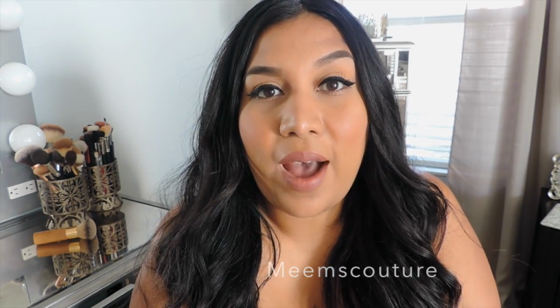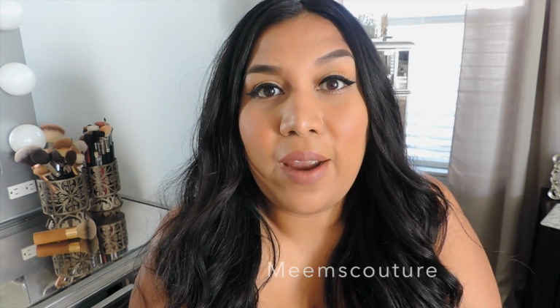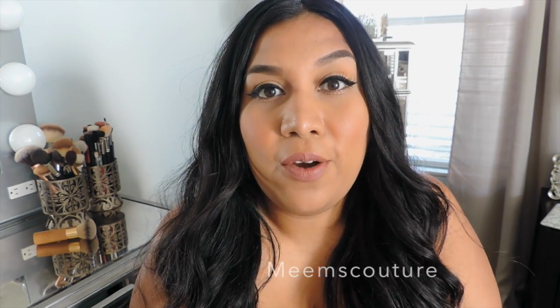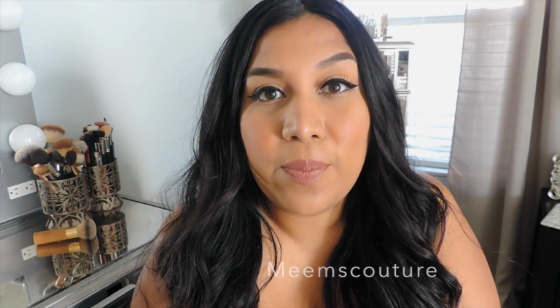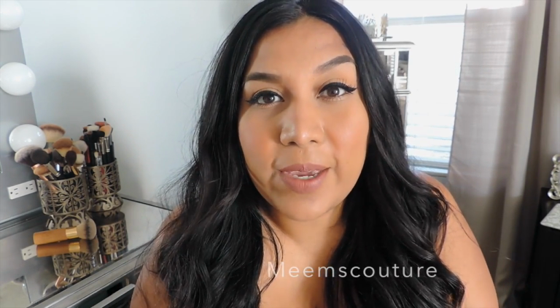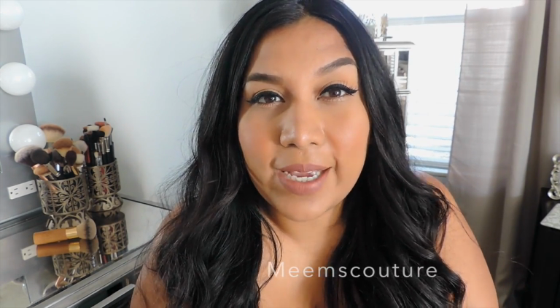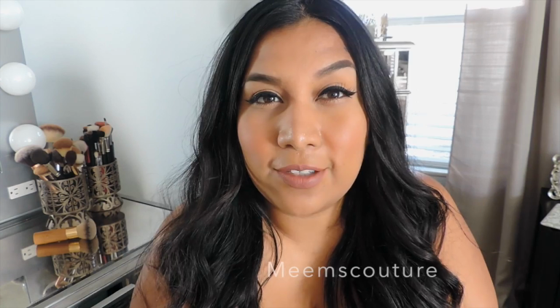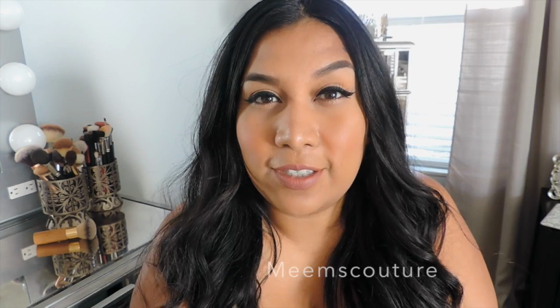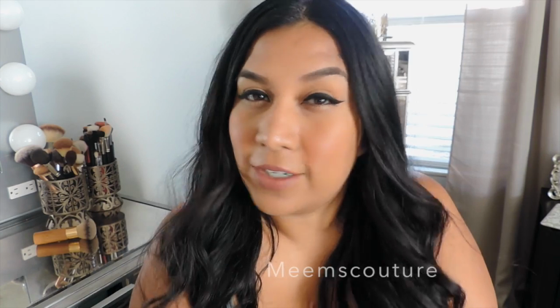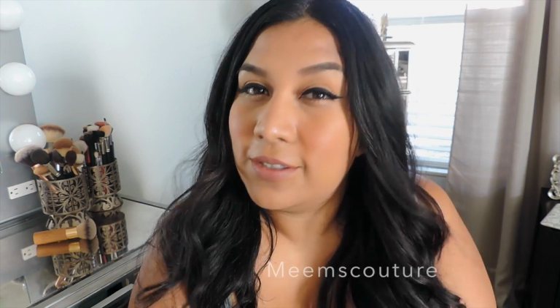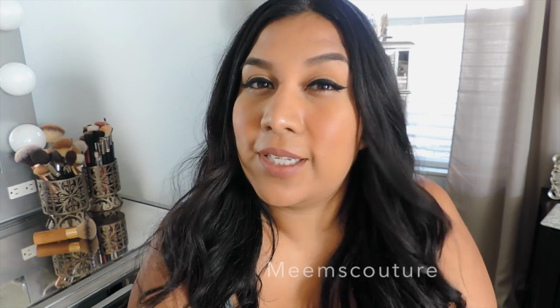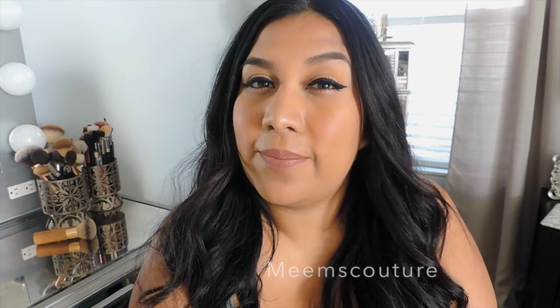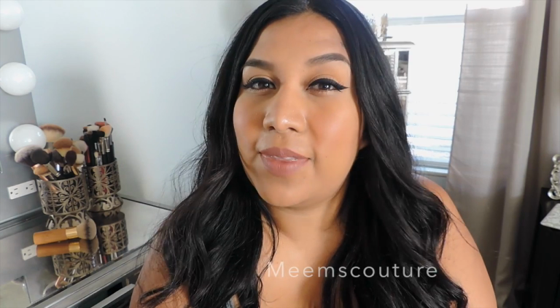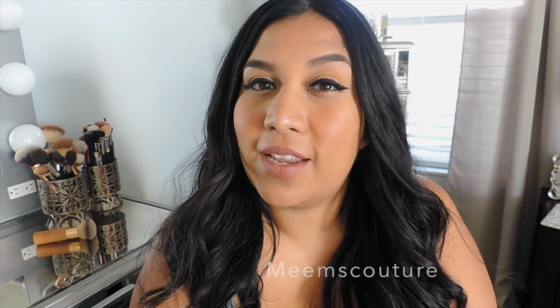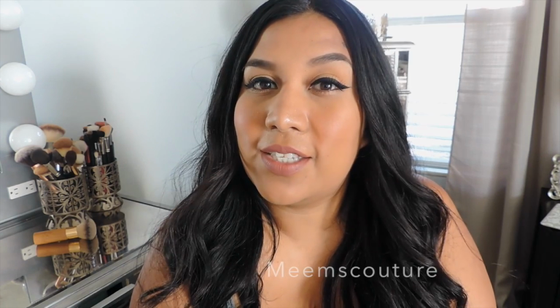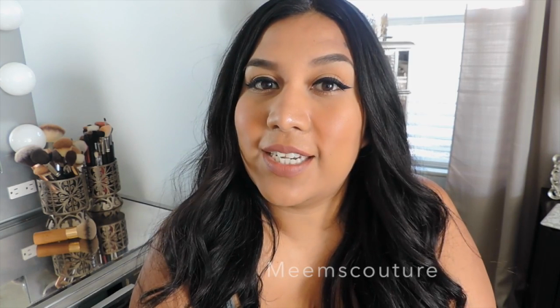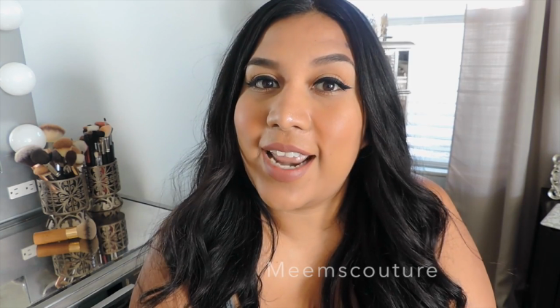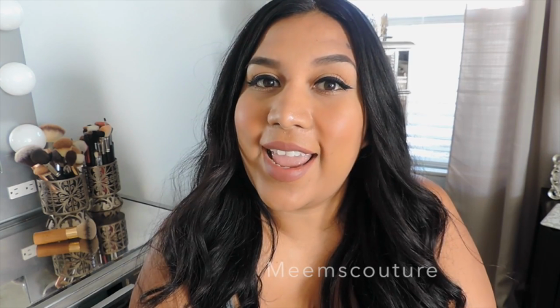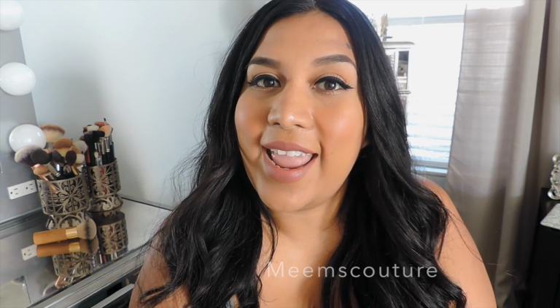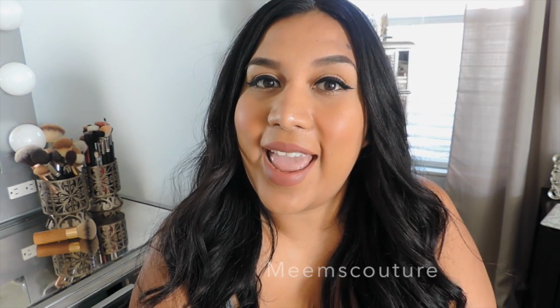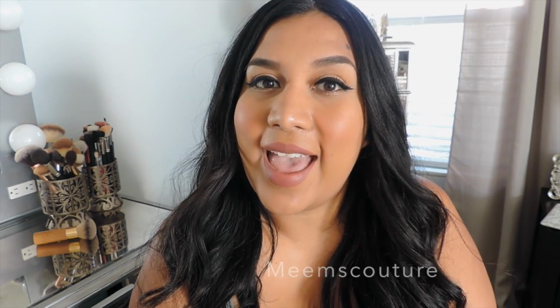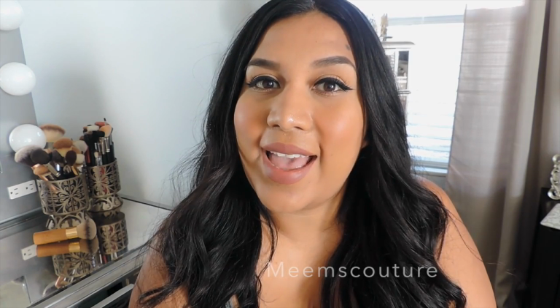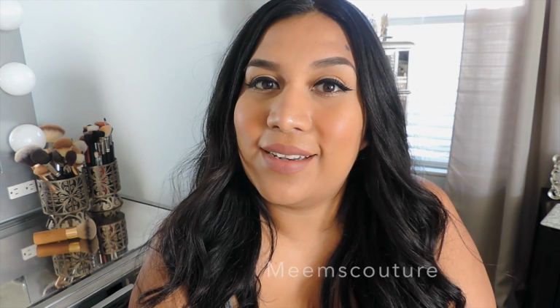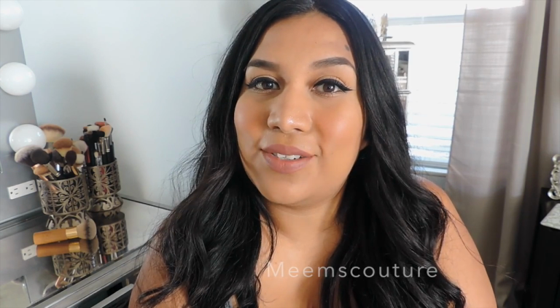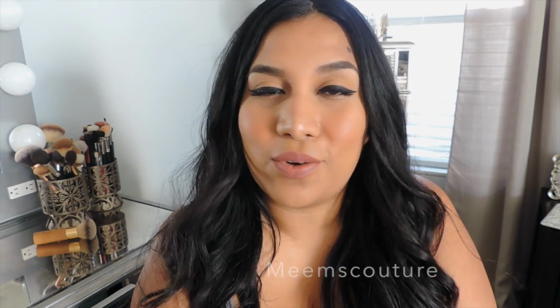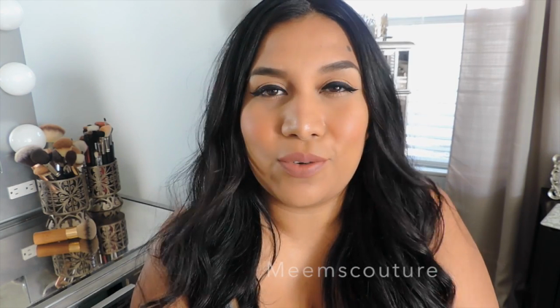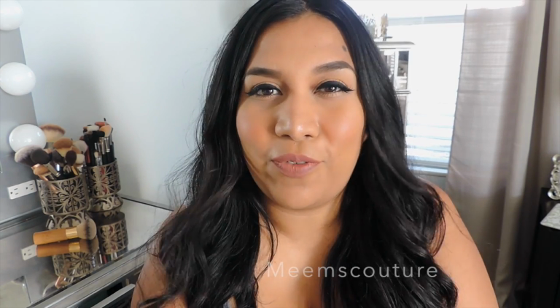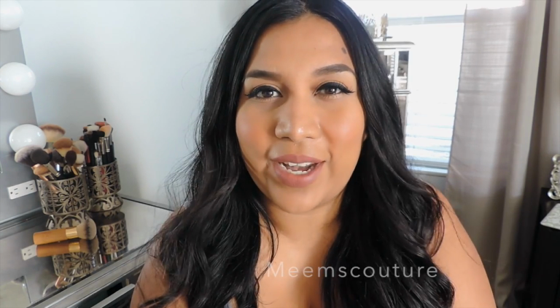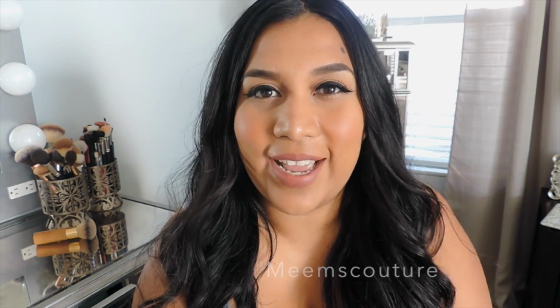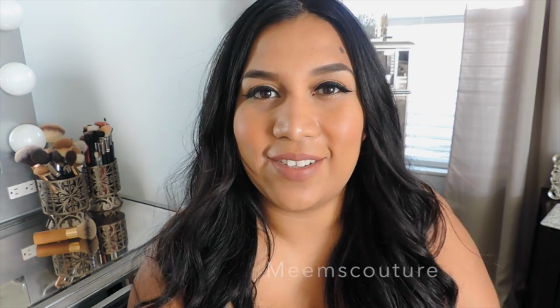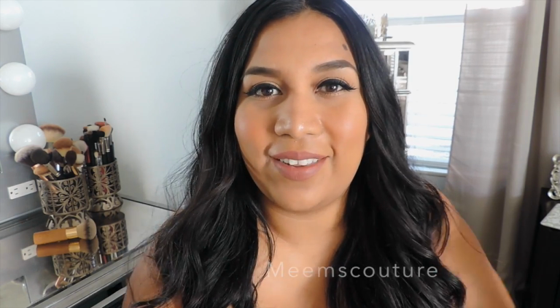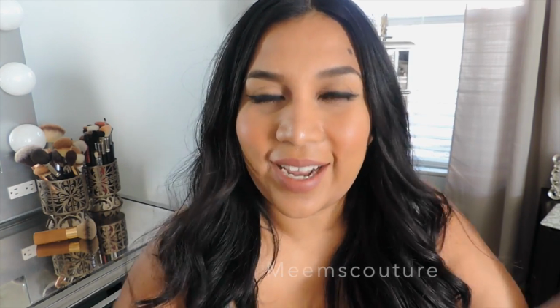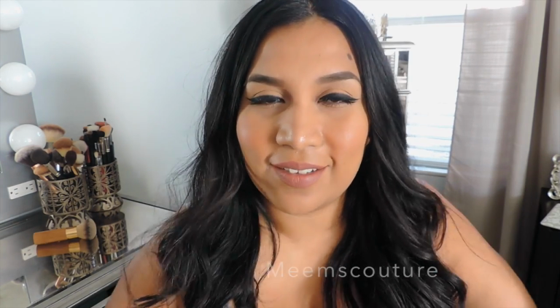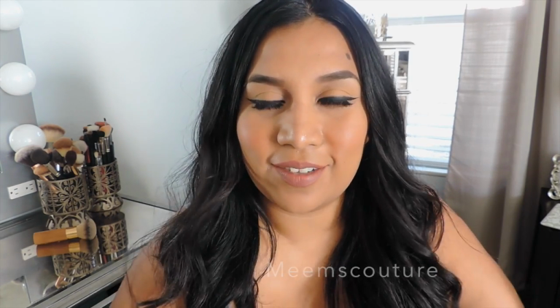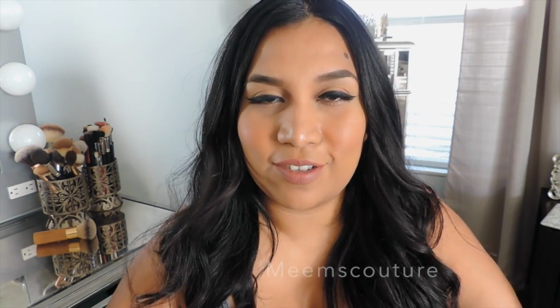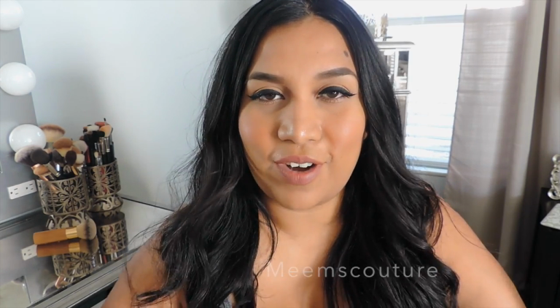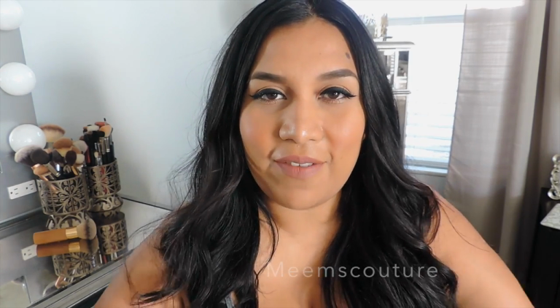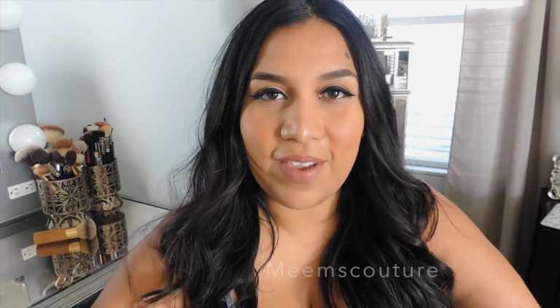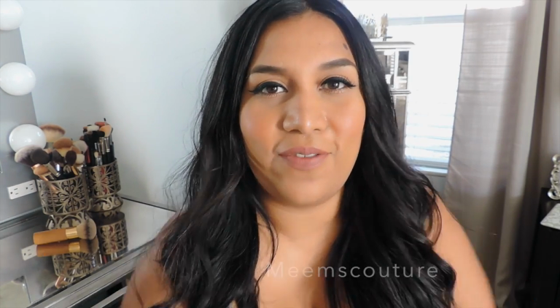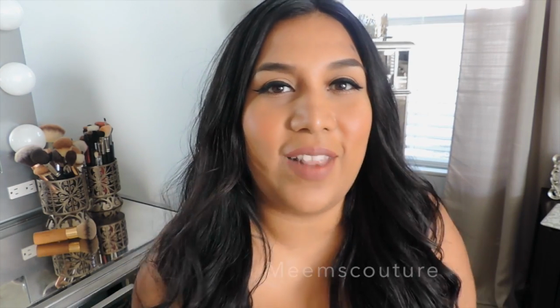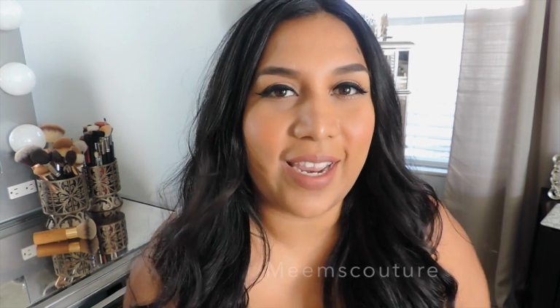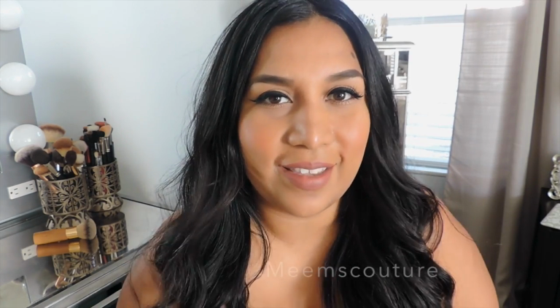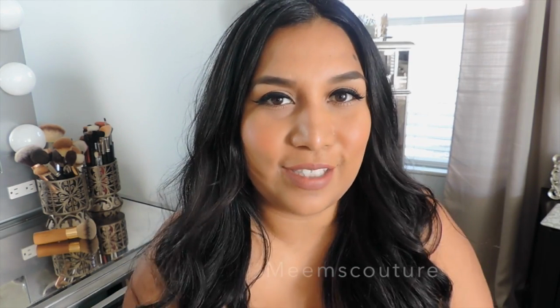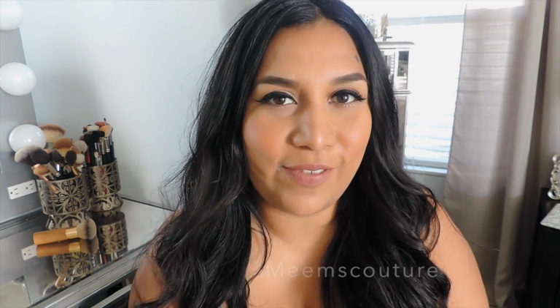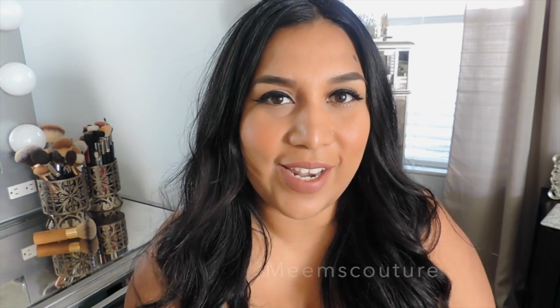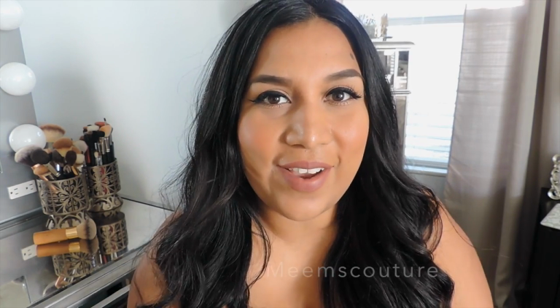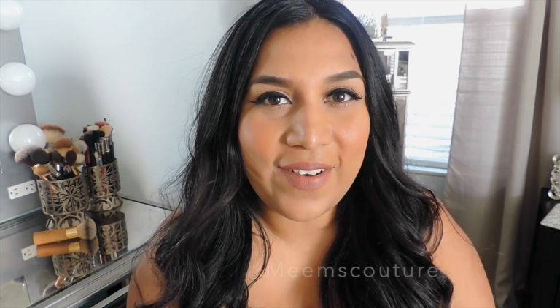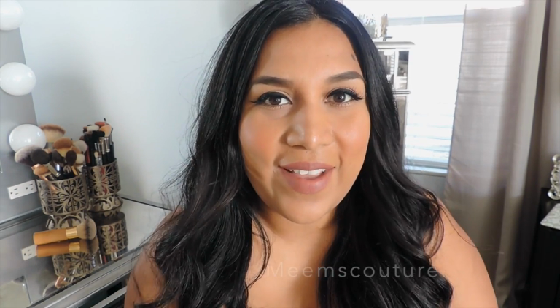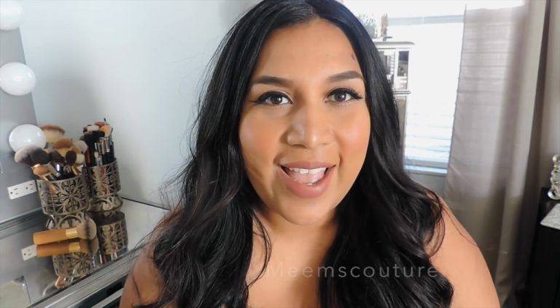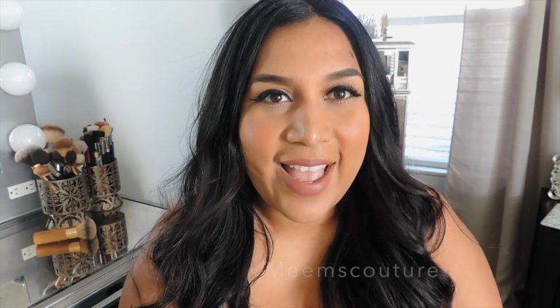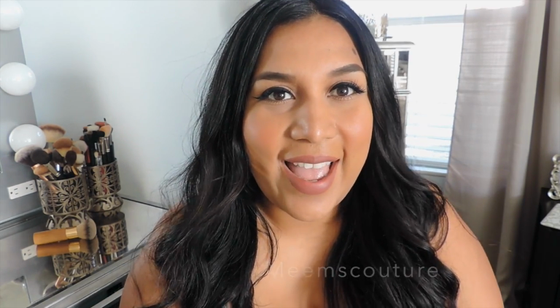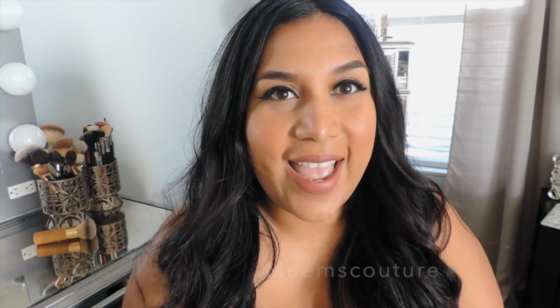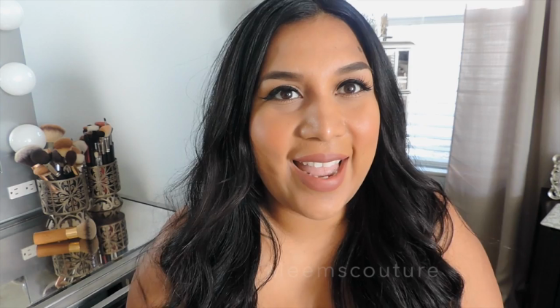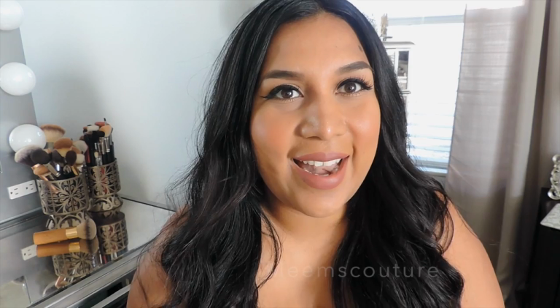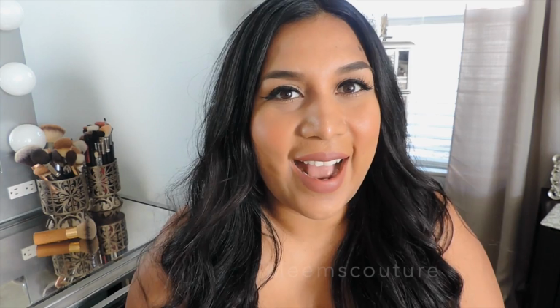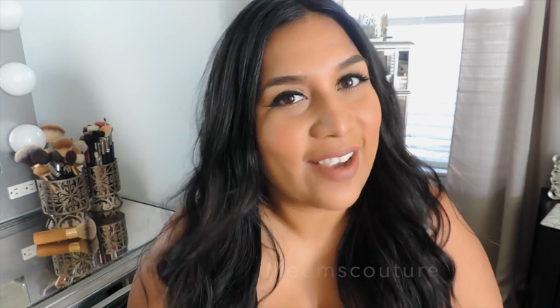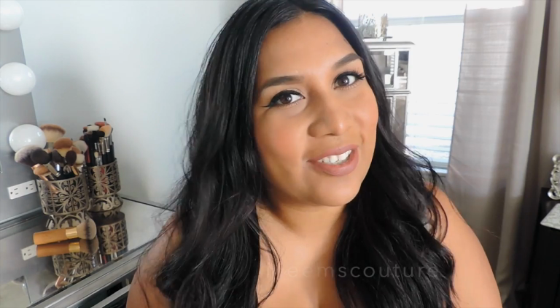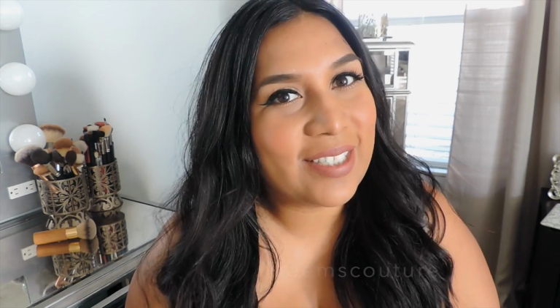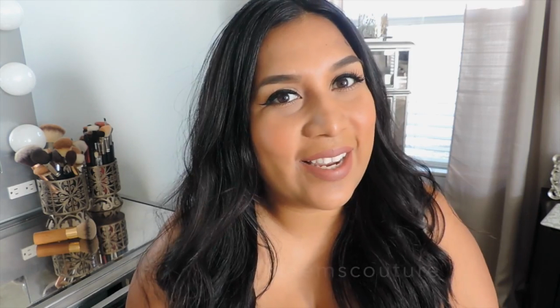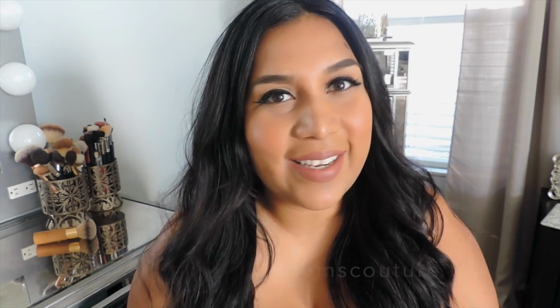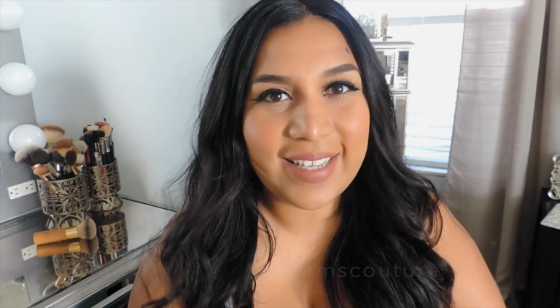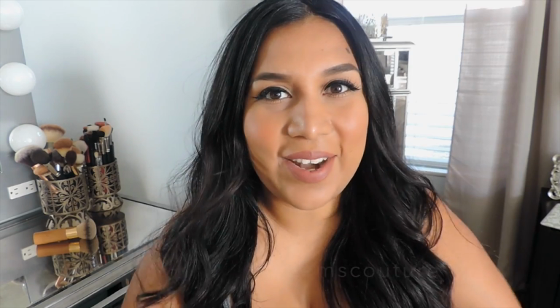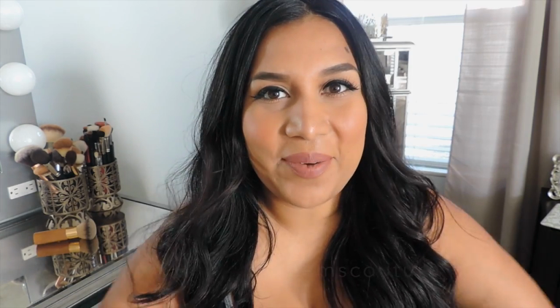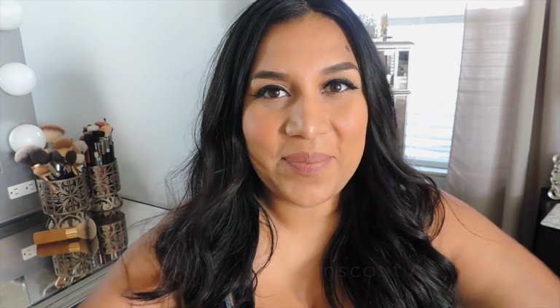I hope you guys learned something today and don't forget to like and subscribe if you like this video, and I'll see you guys later.